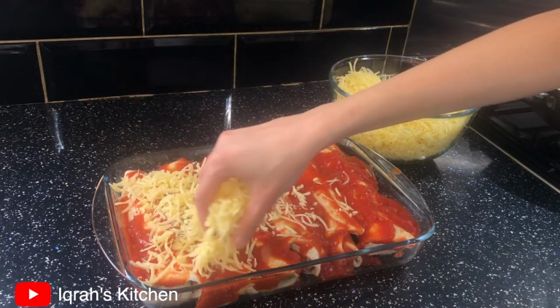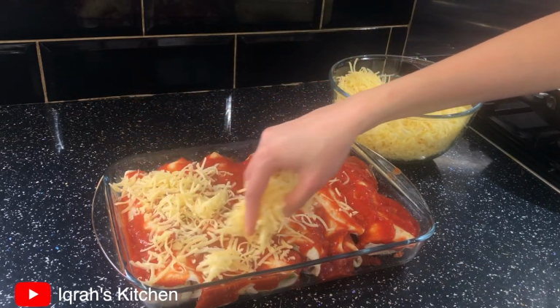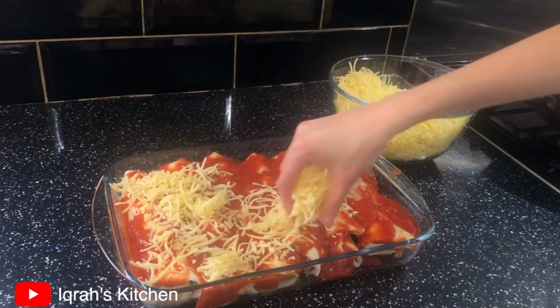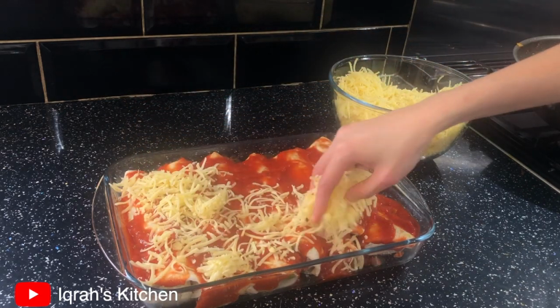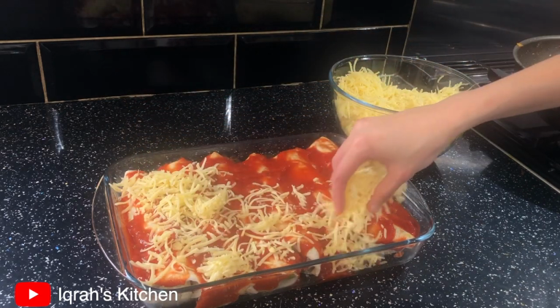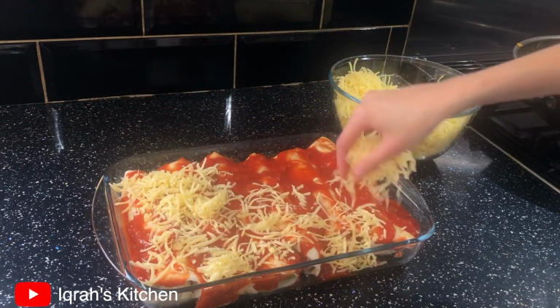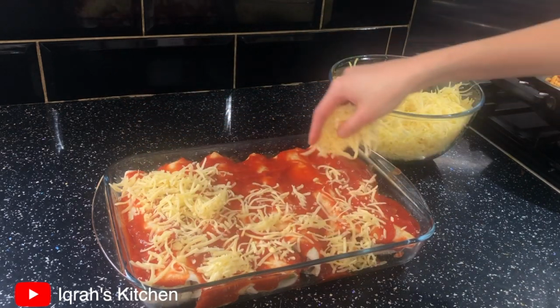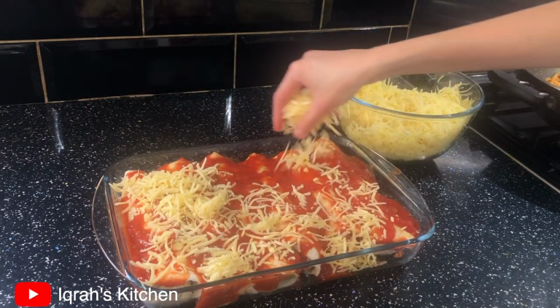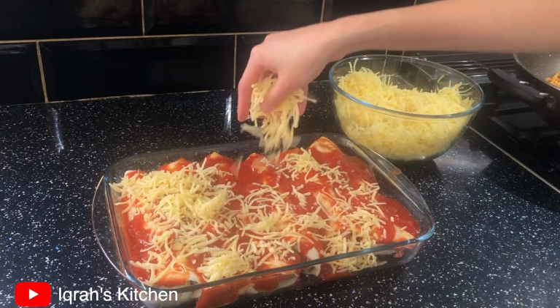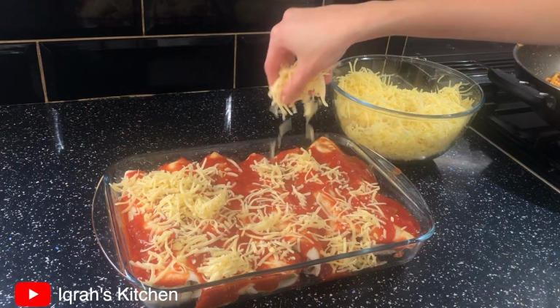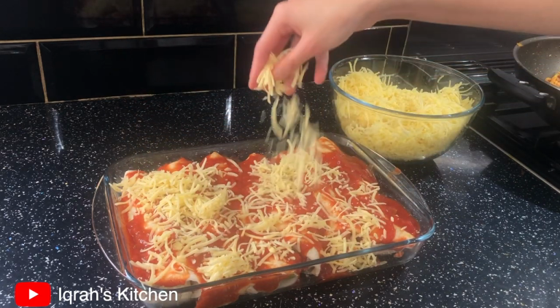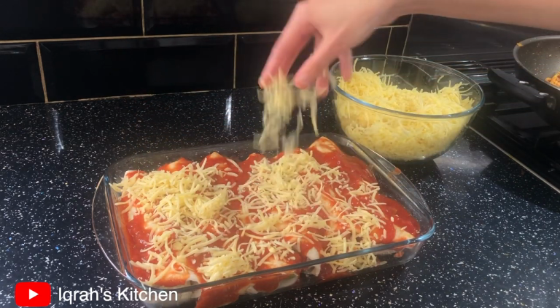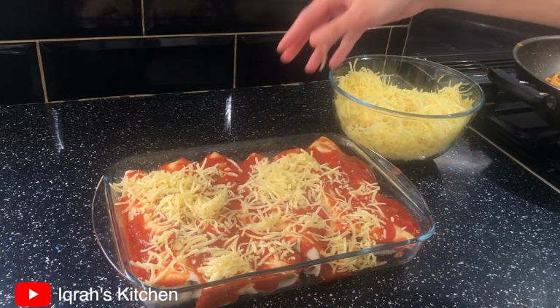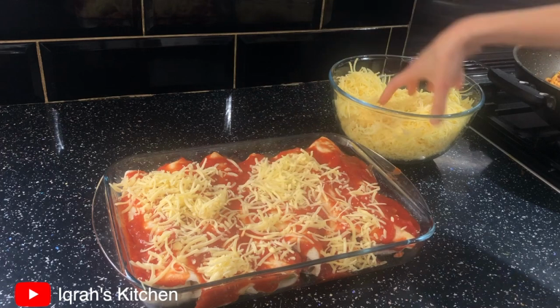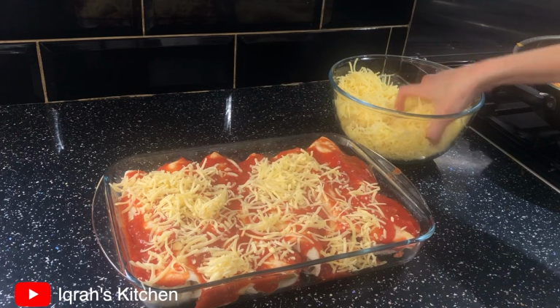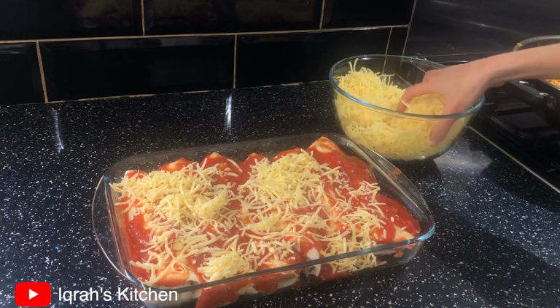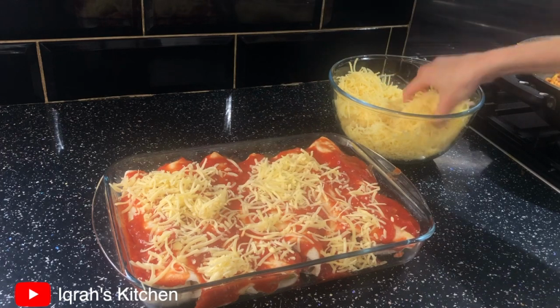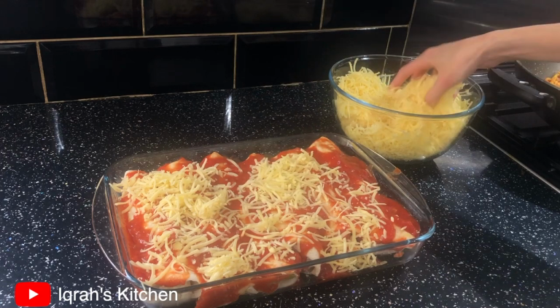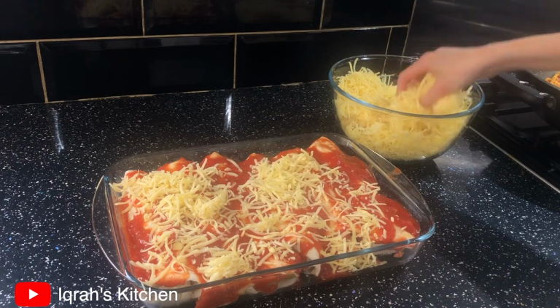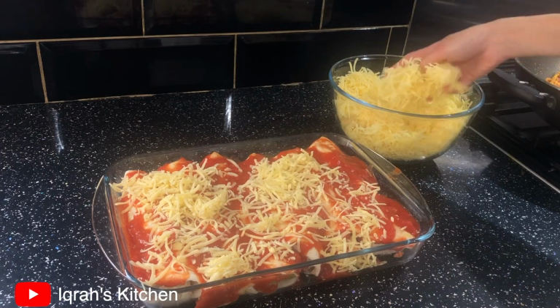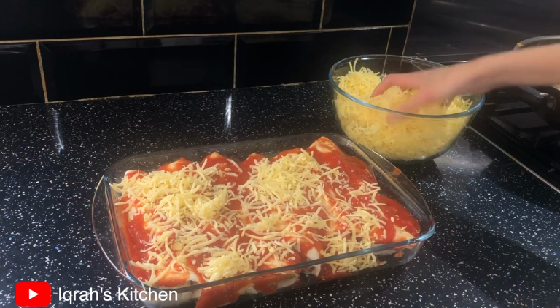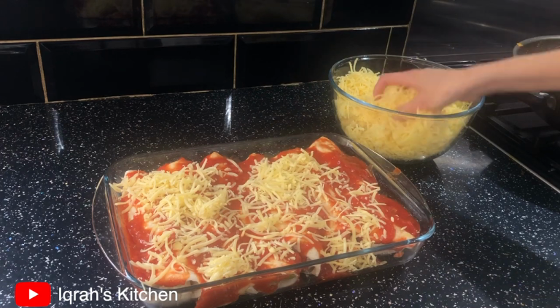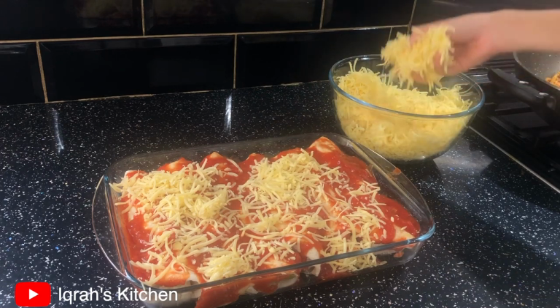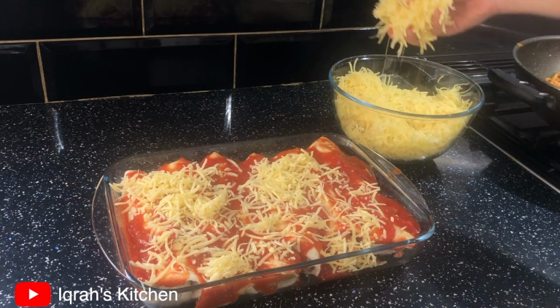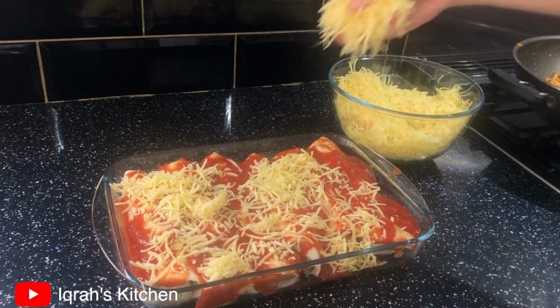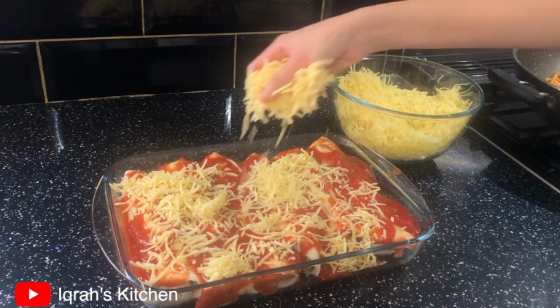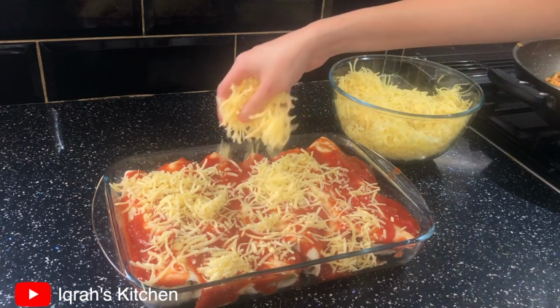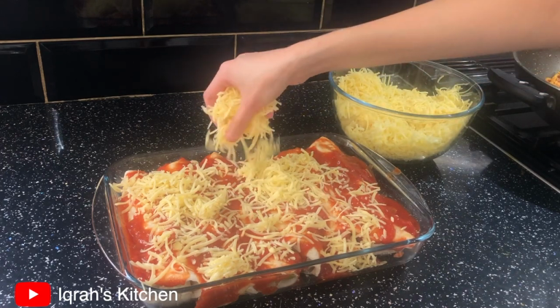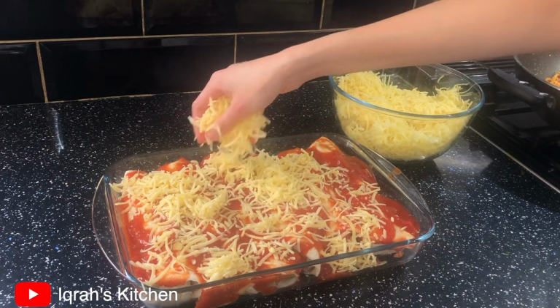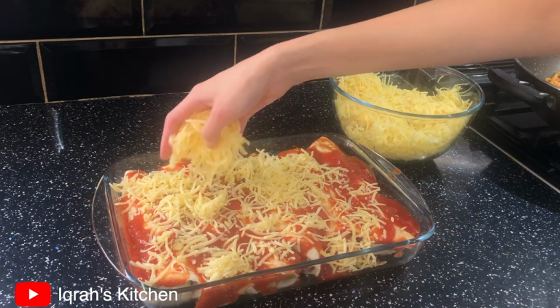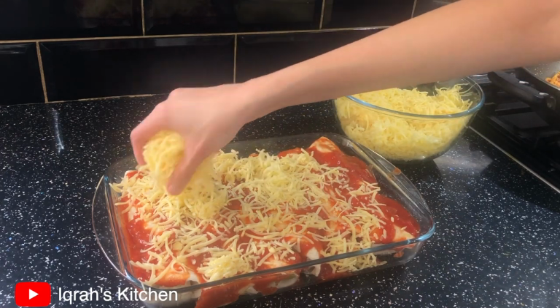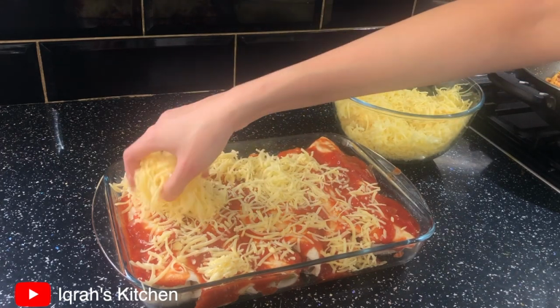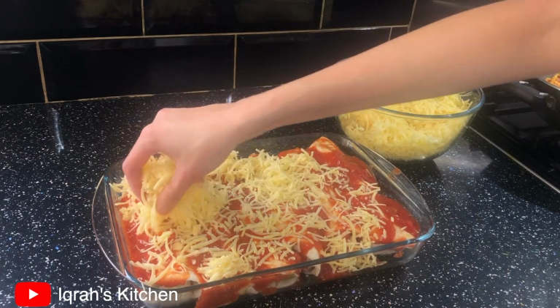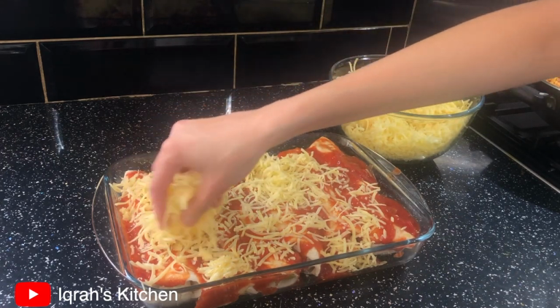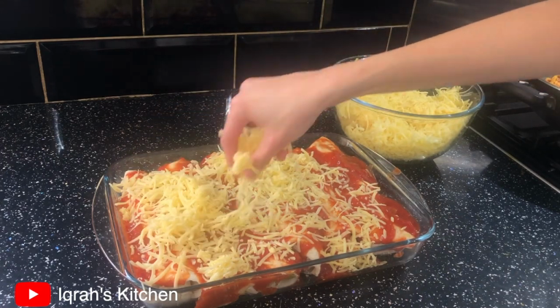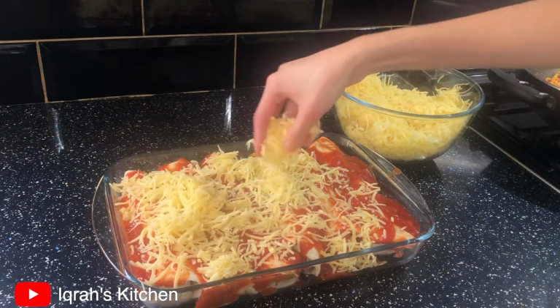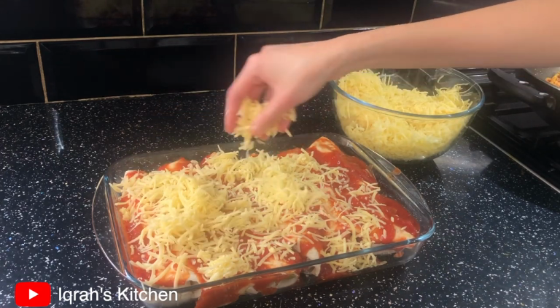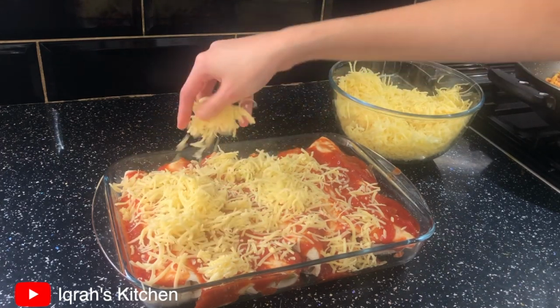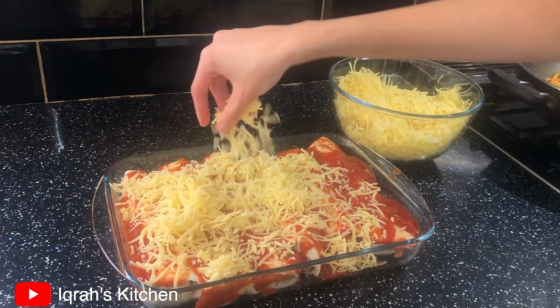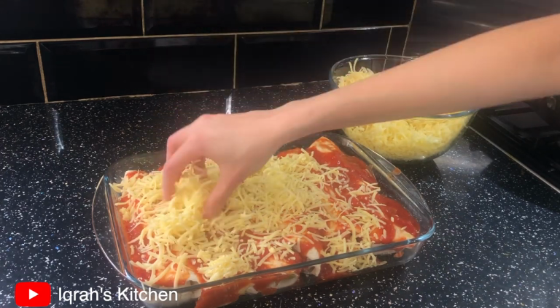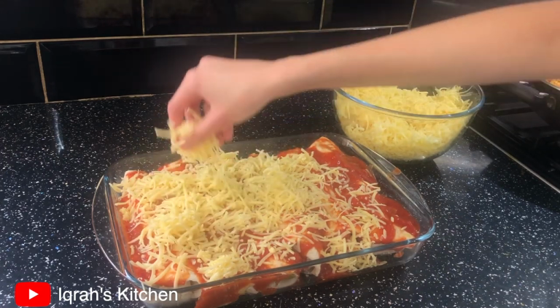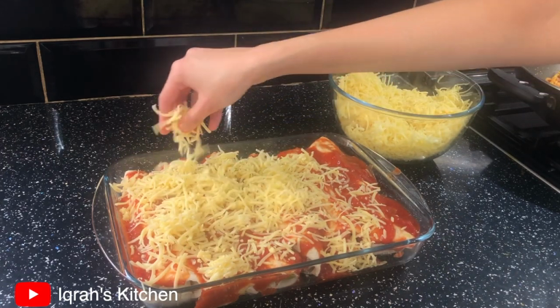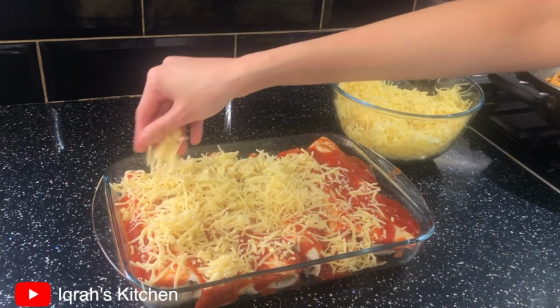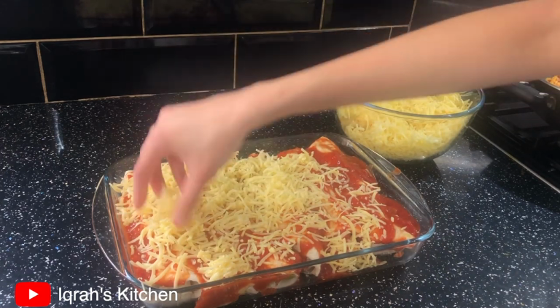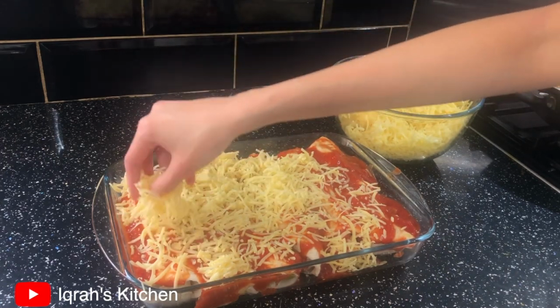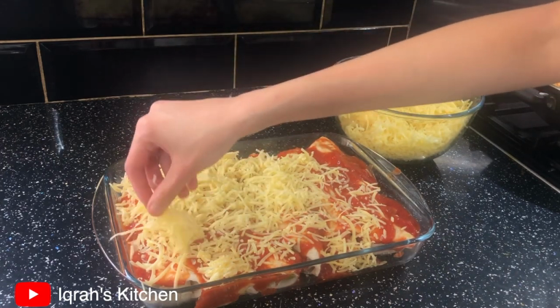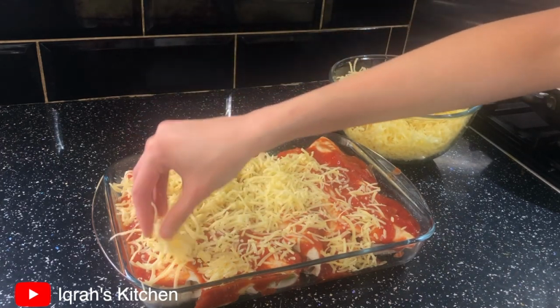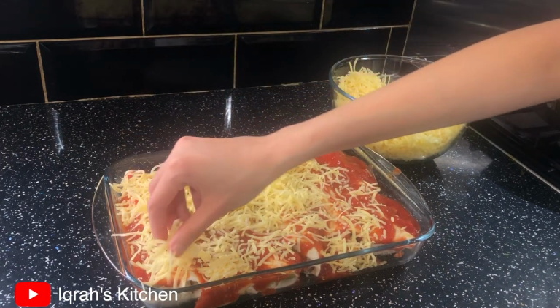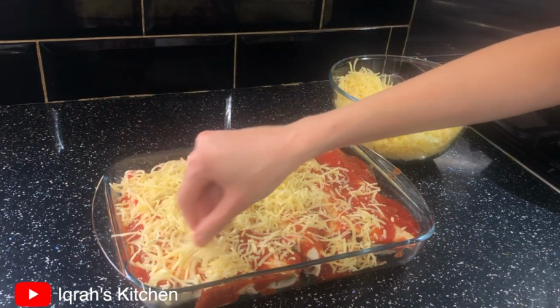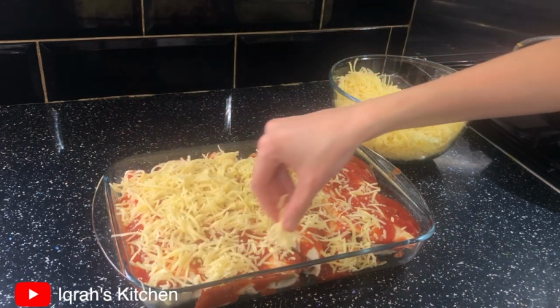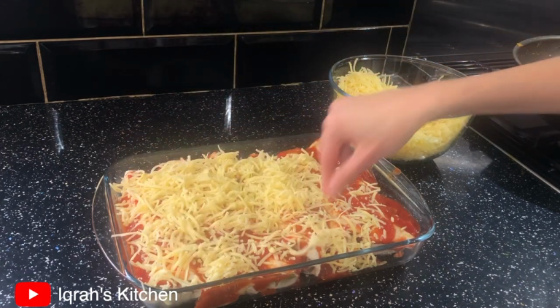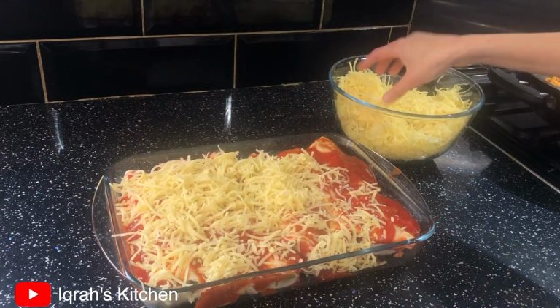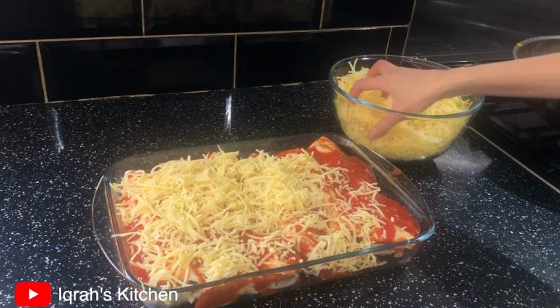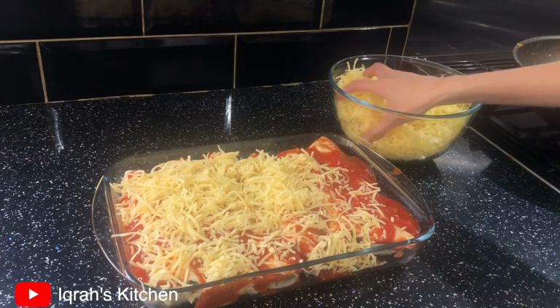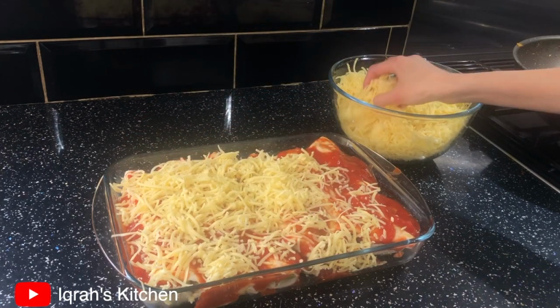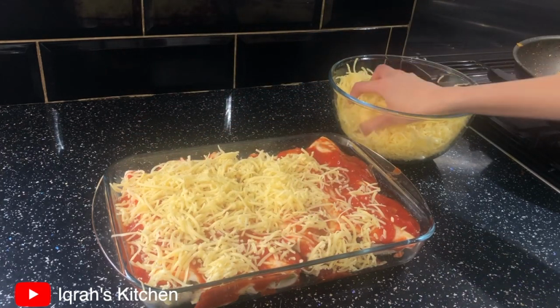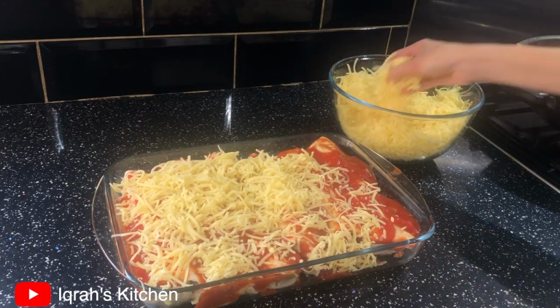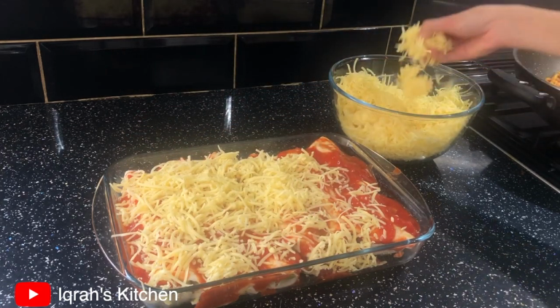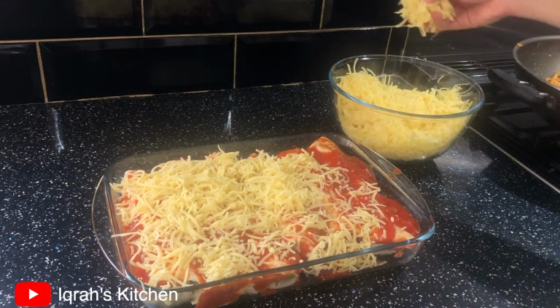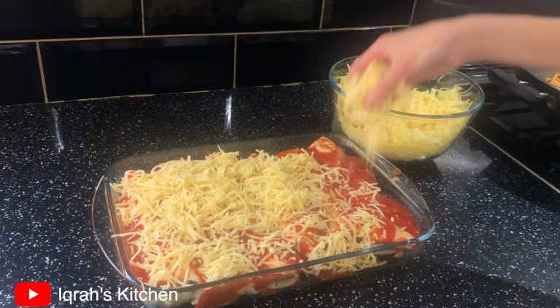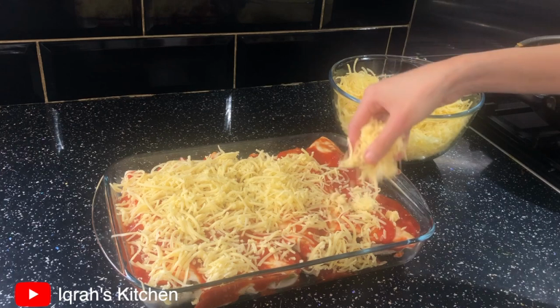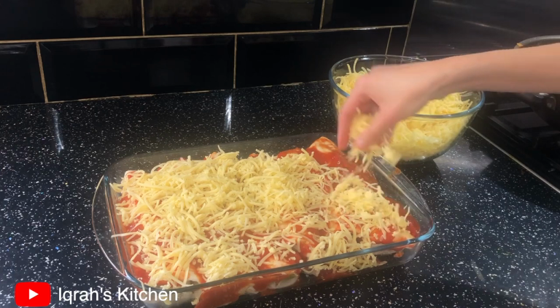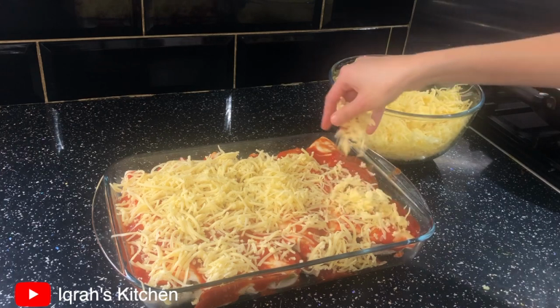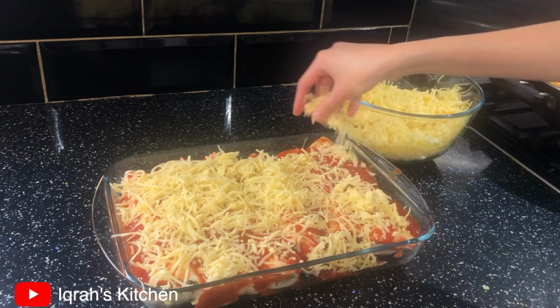Now sprinkle your cheese on top. There isn't an exact quantity — this just depends on personal preference.